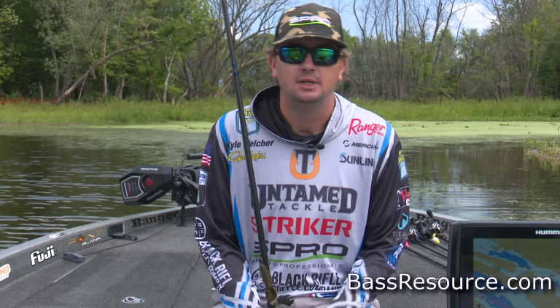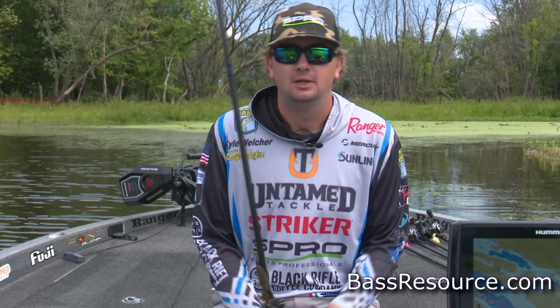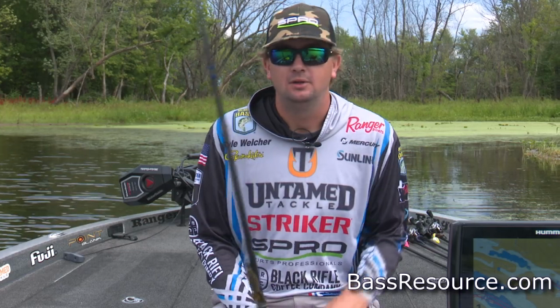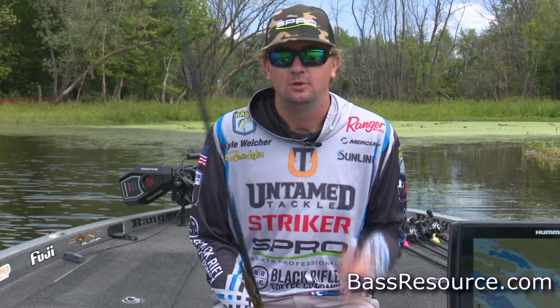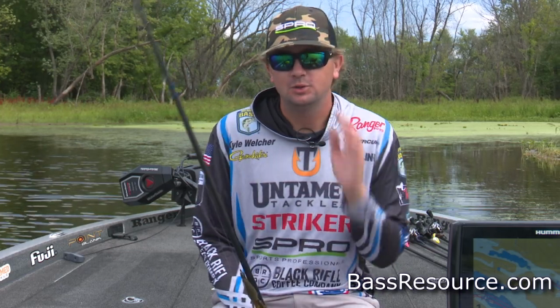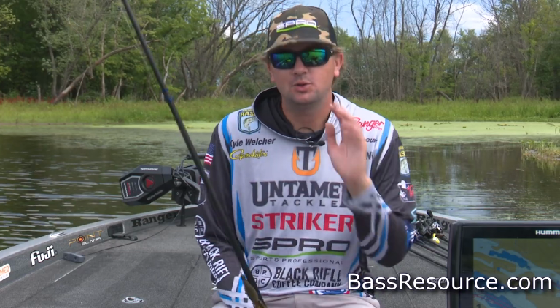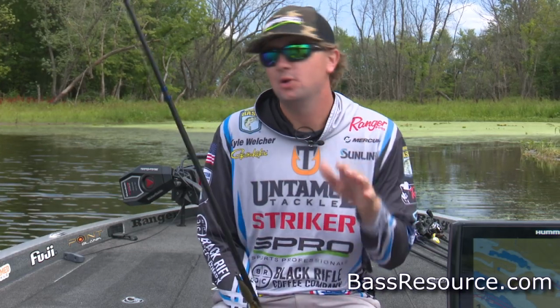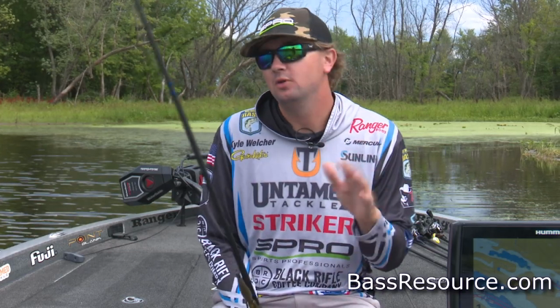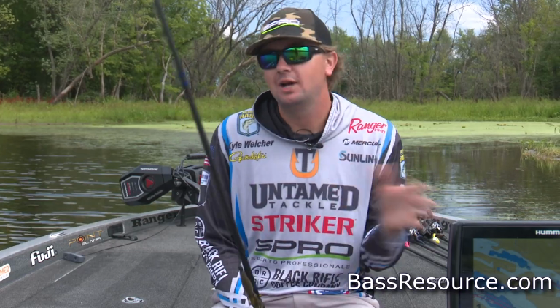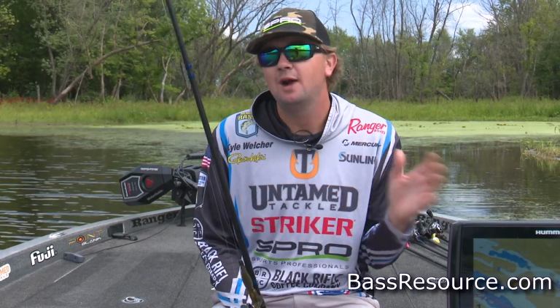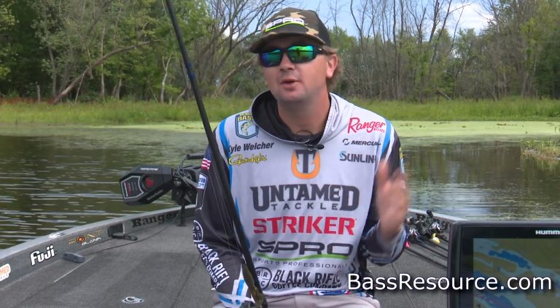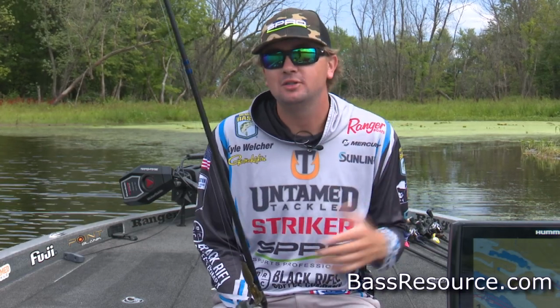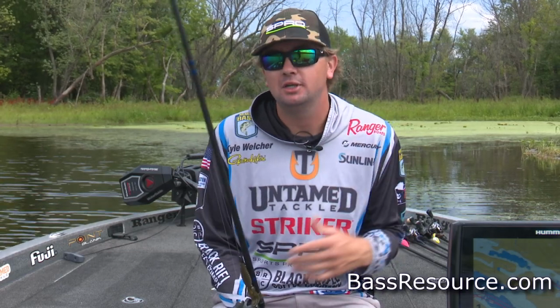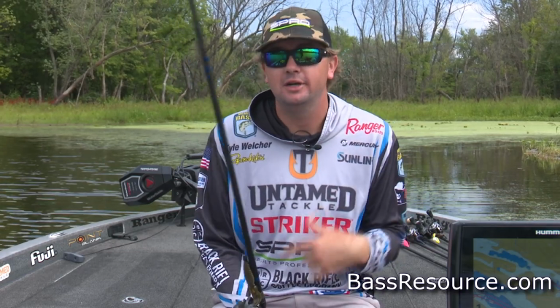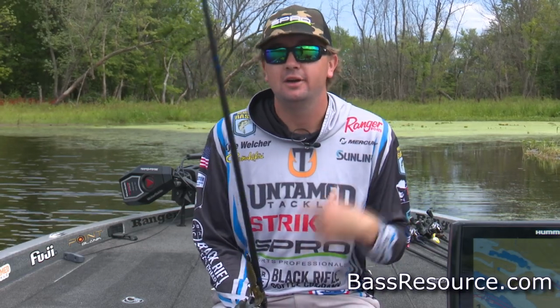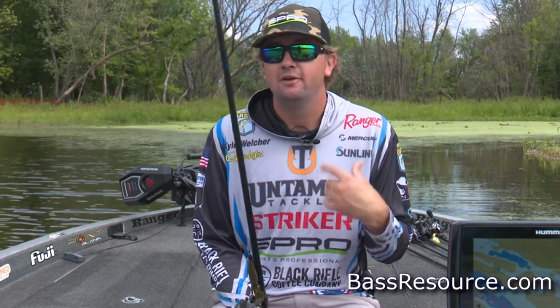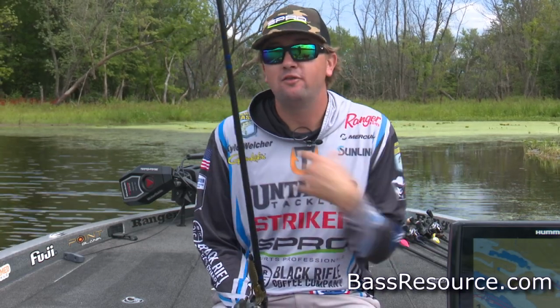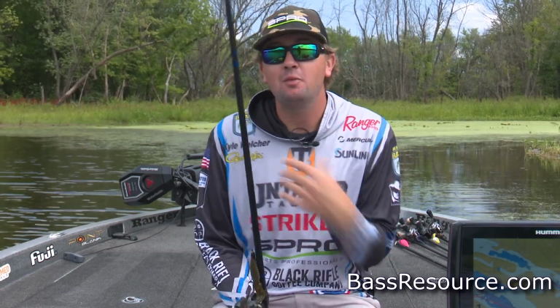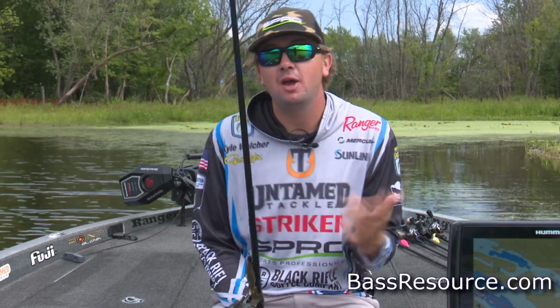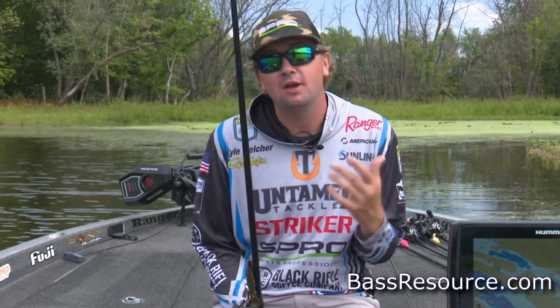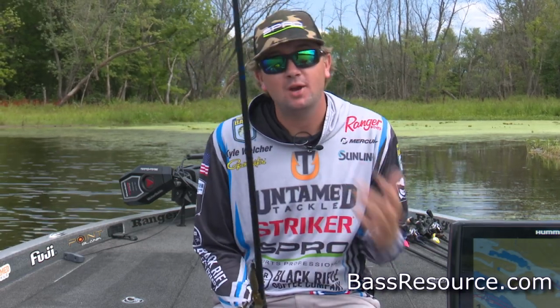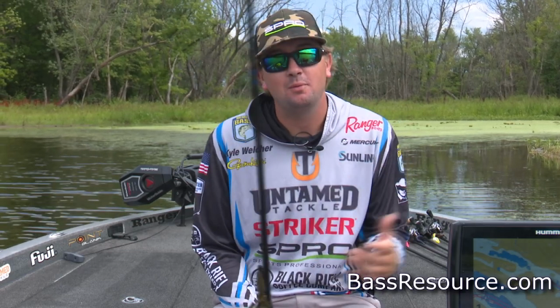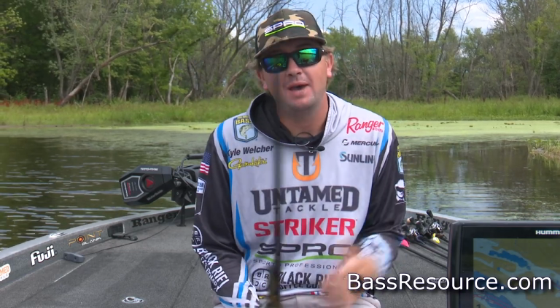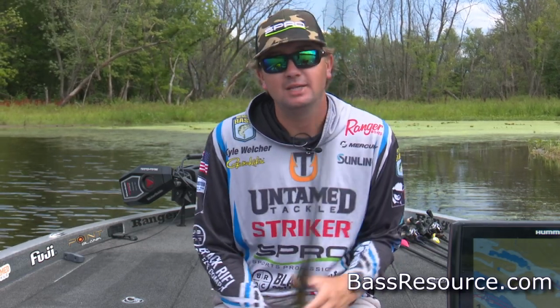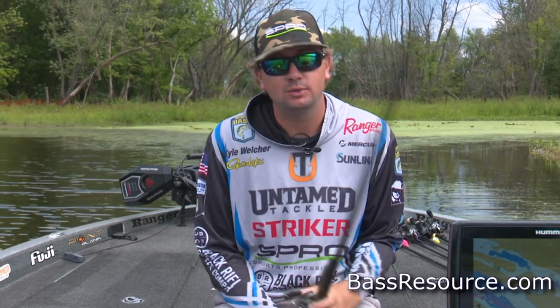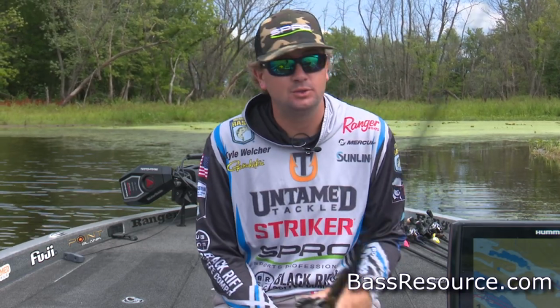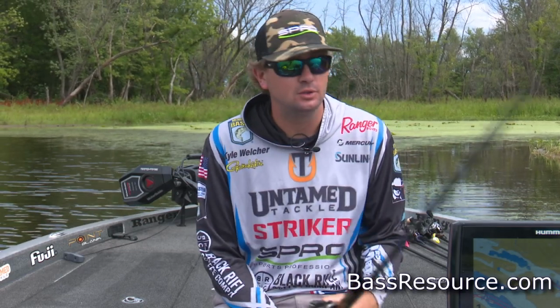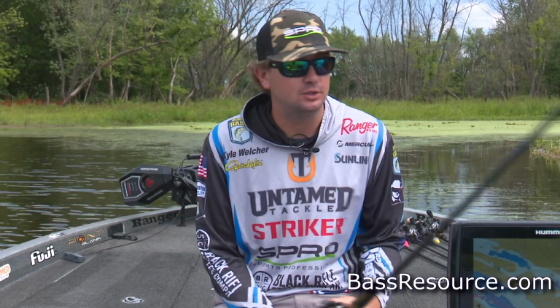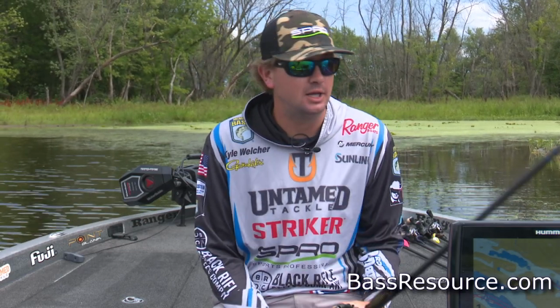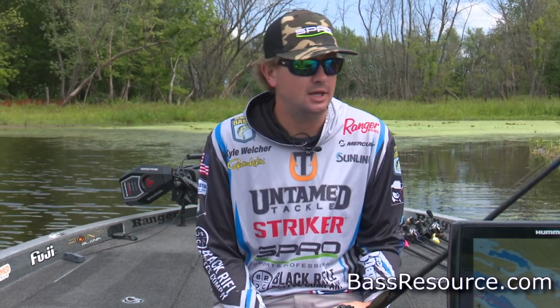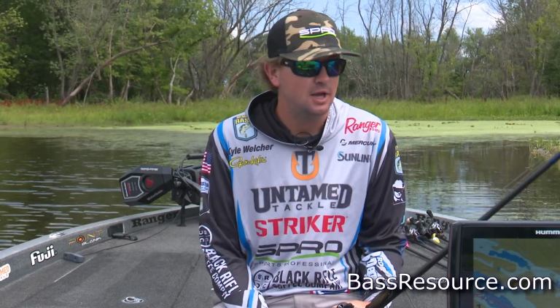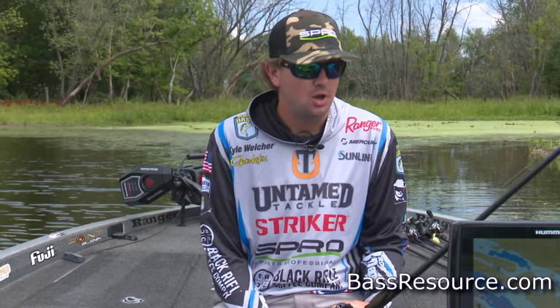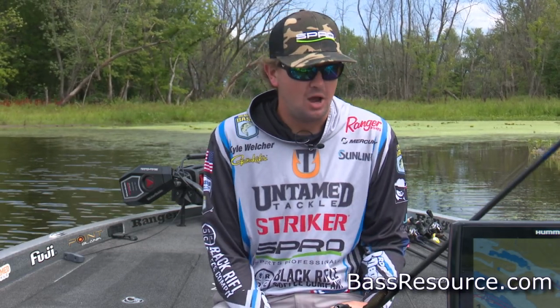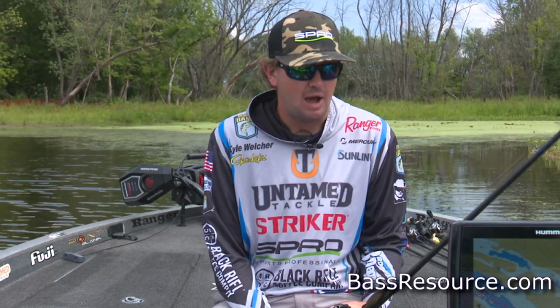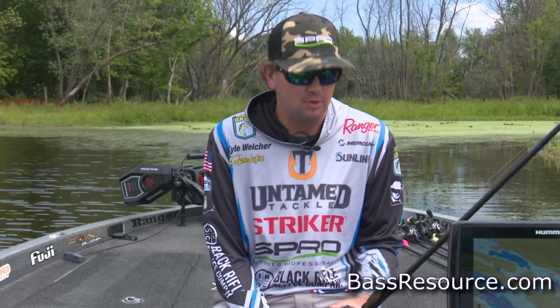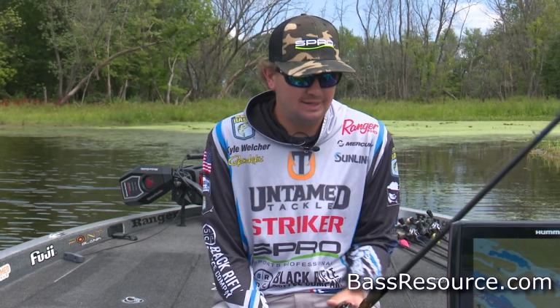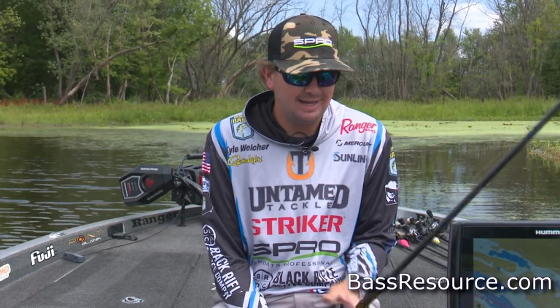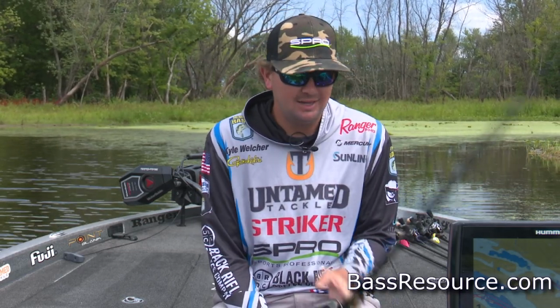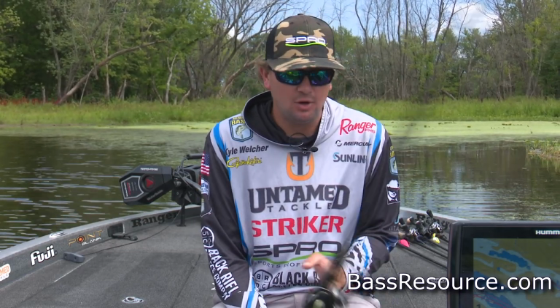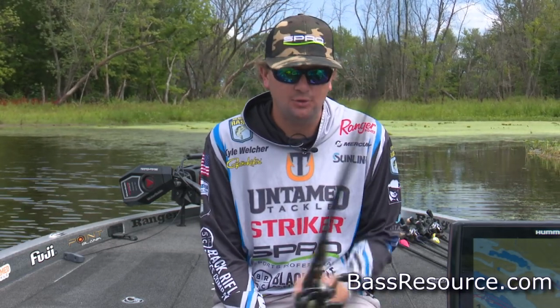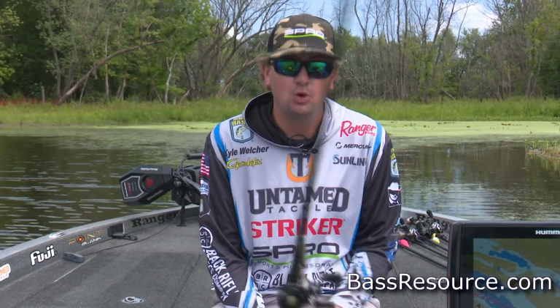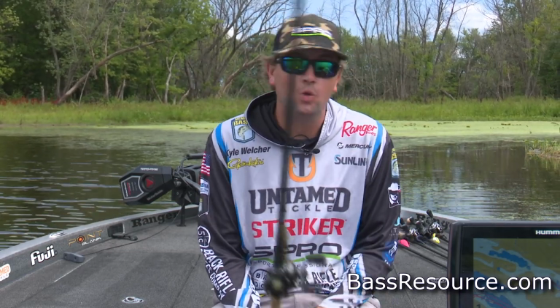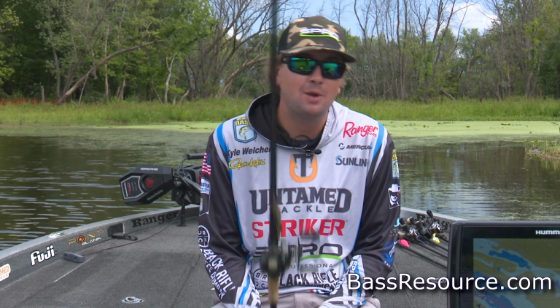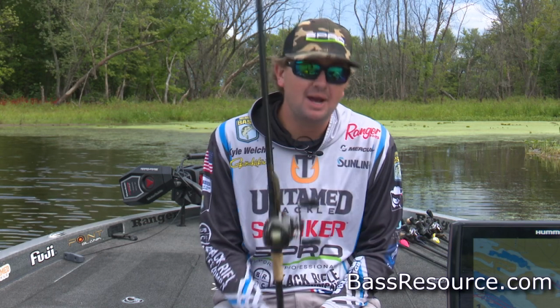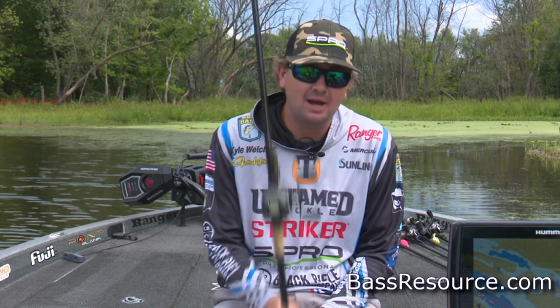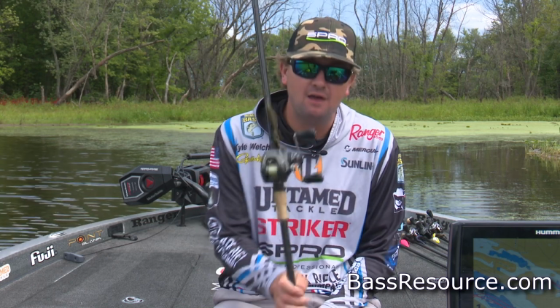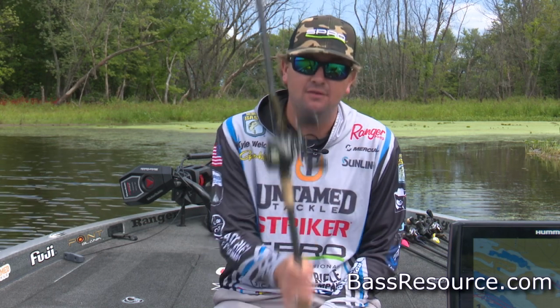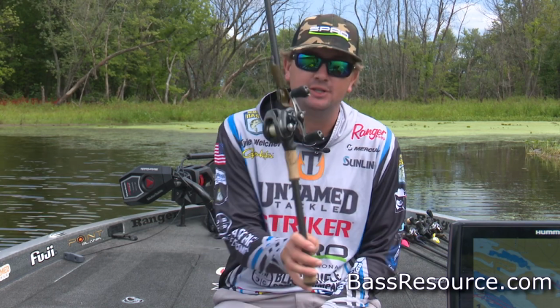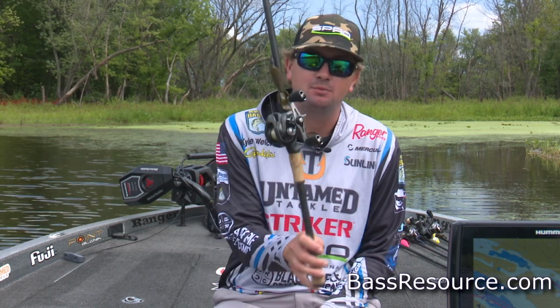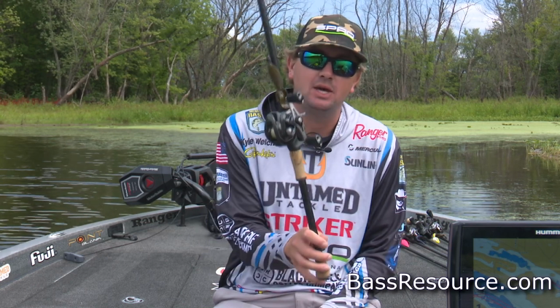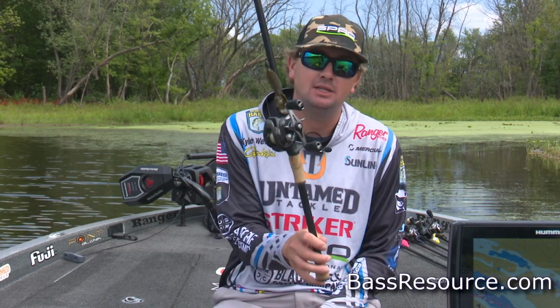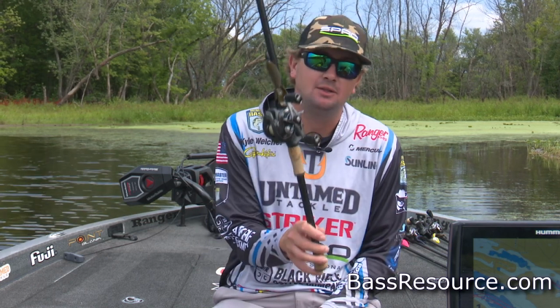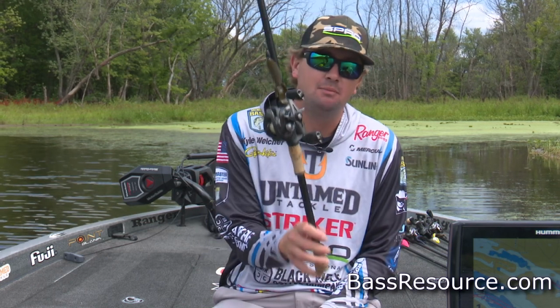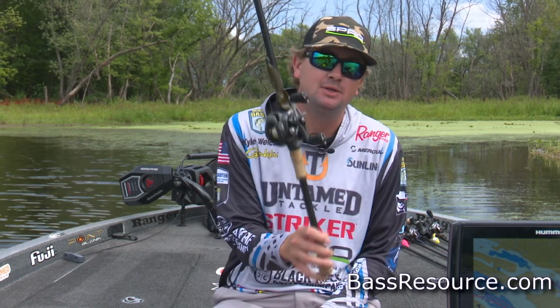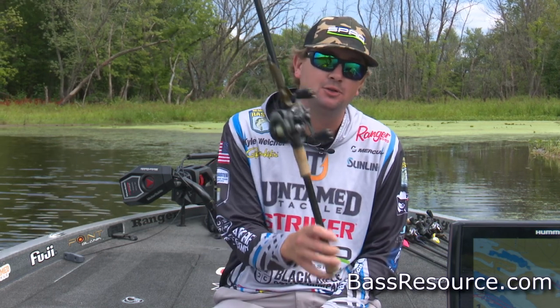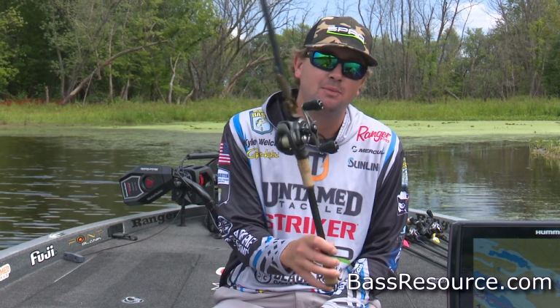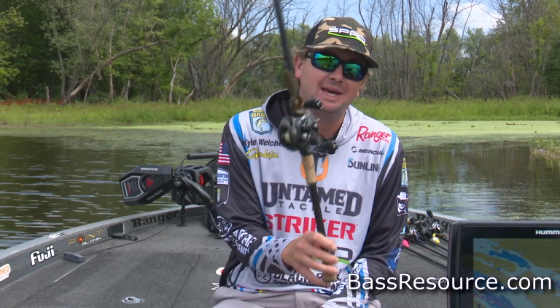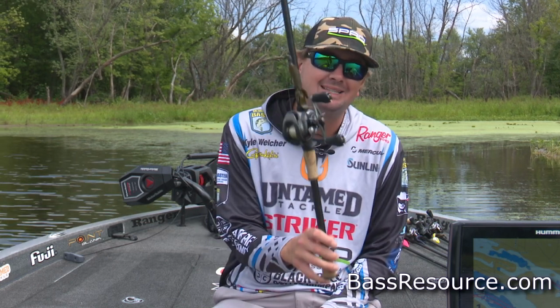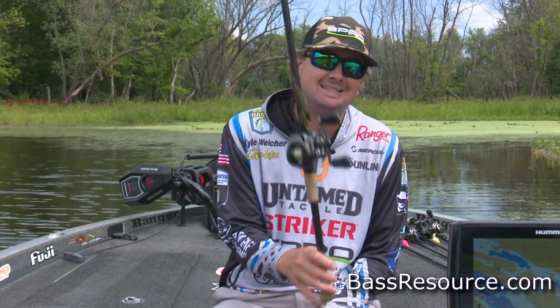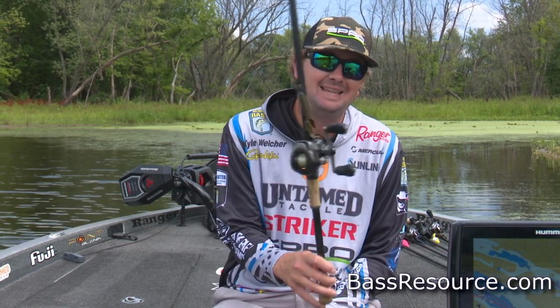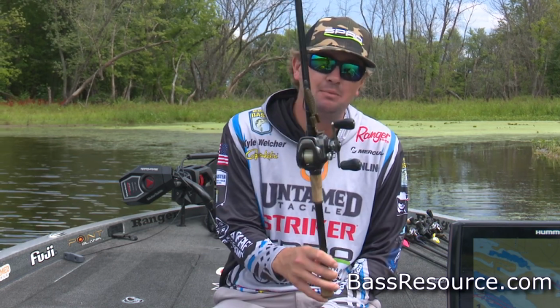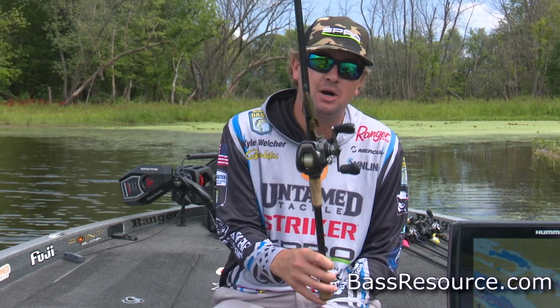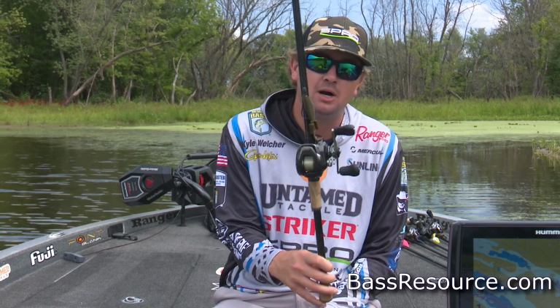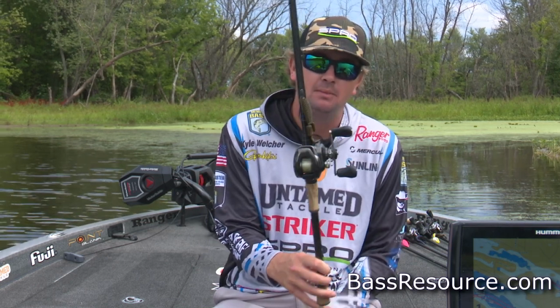What's going on? Kyle Welcher here, filming out here with Bass Resource today. I'm going to take y'all through one of my confidence baits, the Missile Baits D-Bomb.